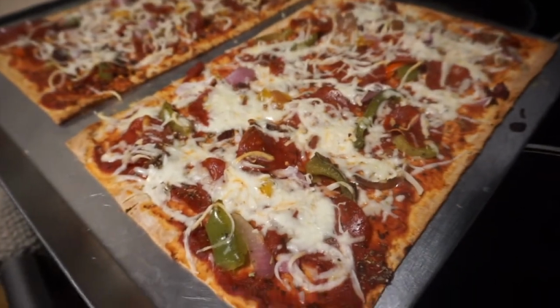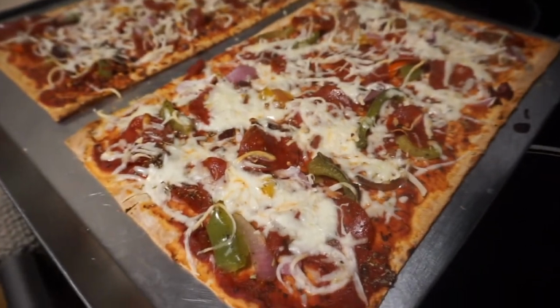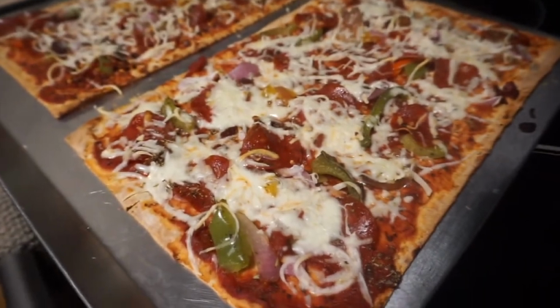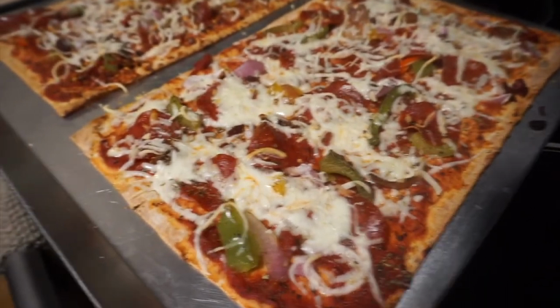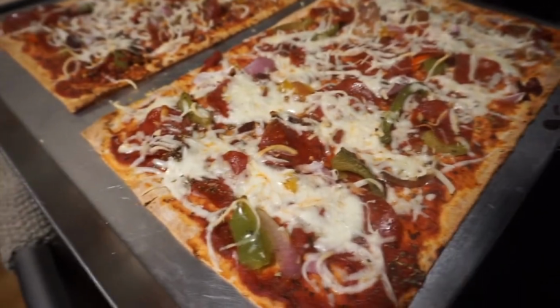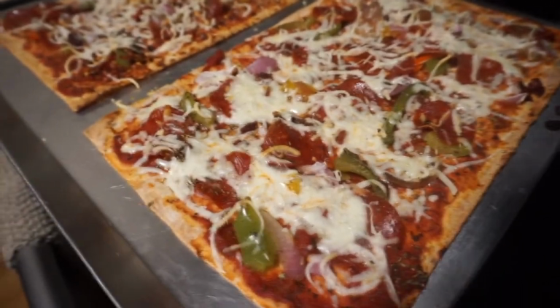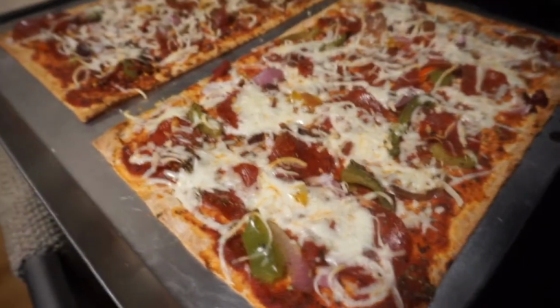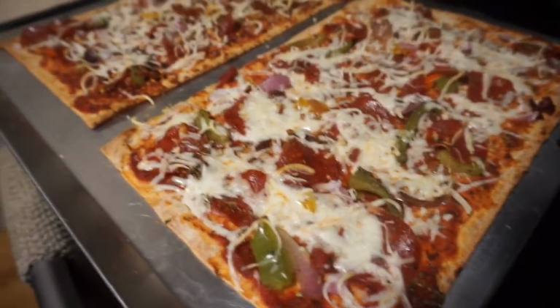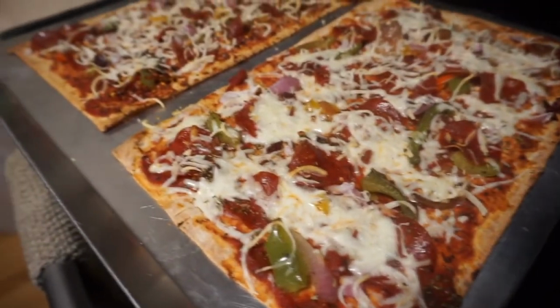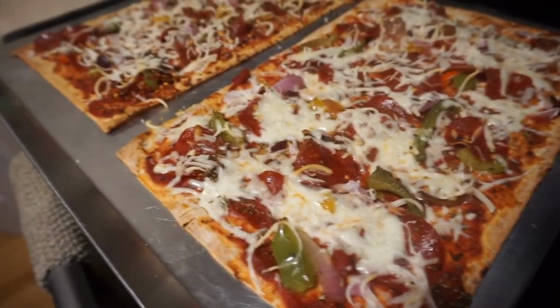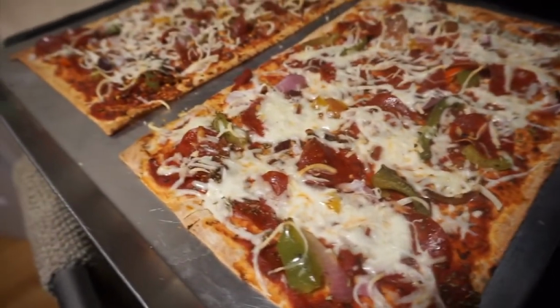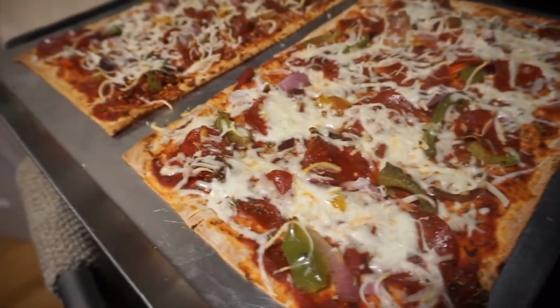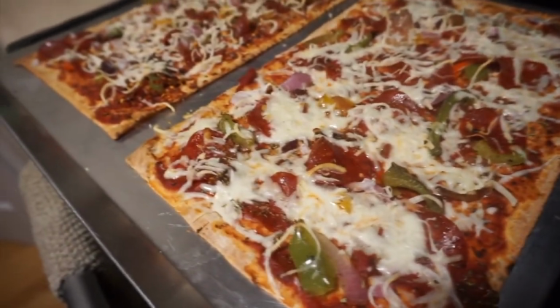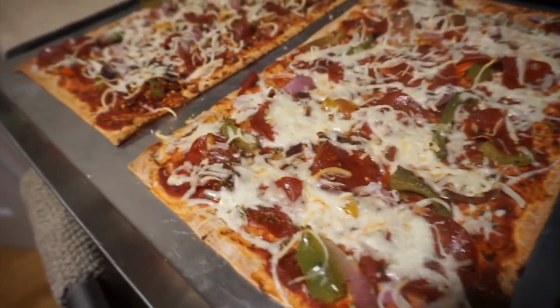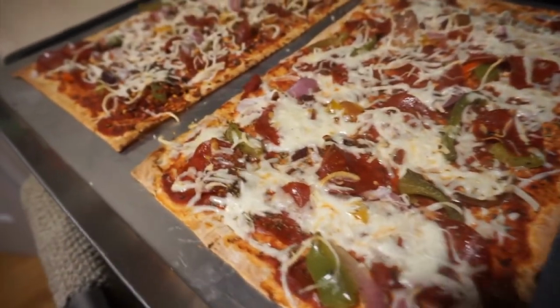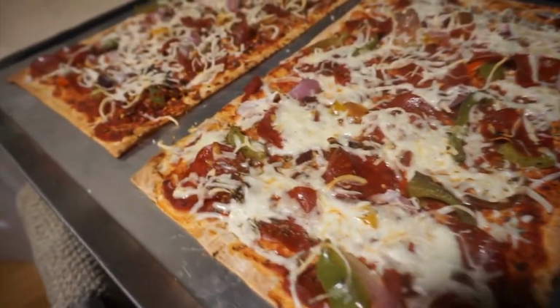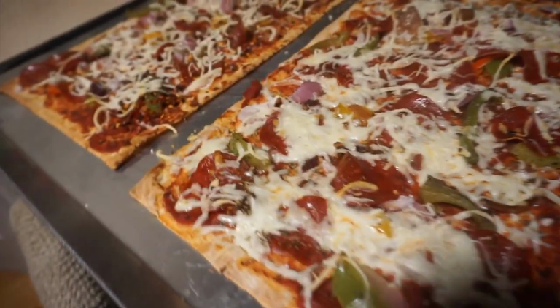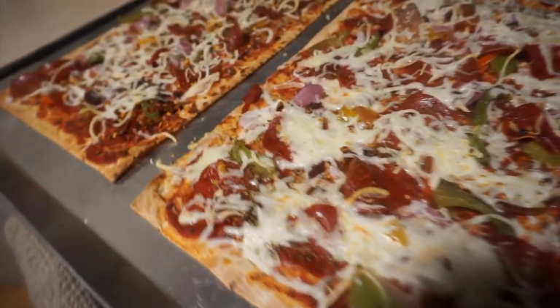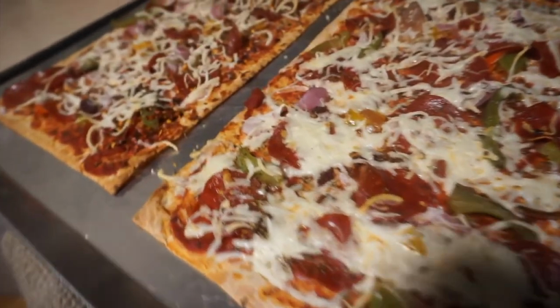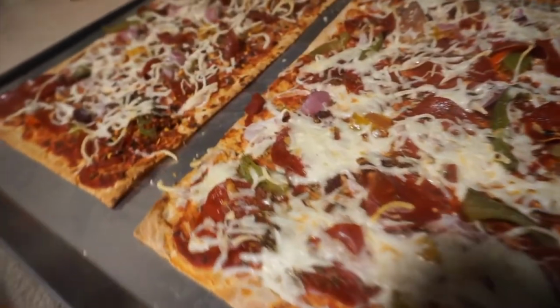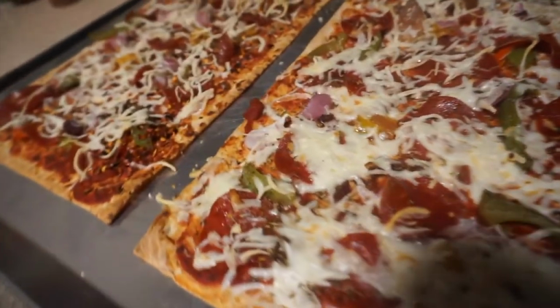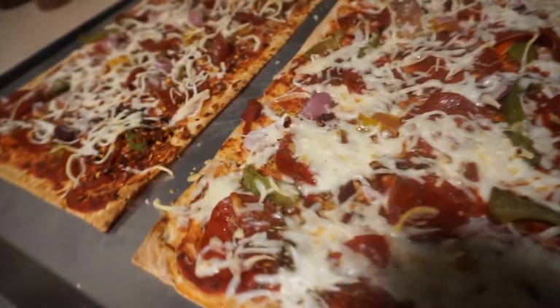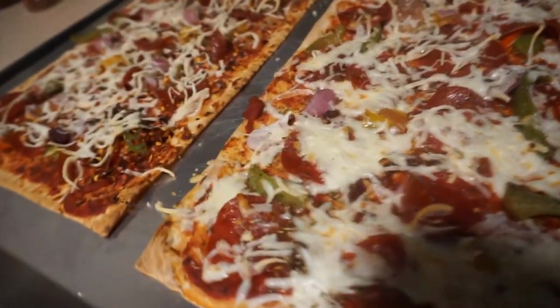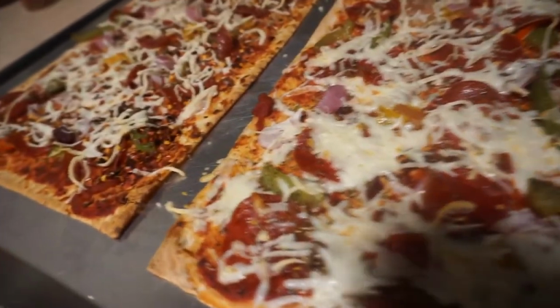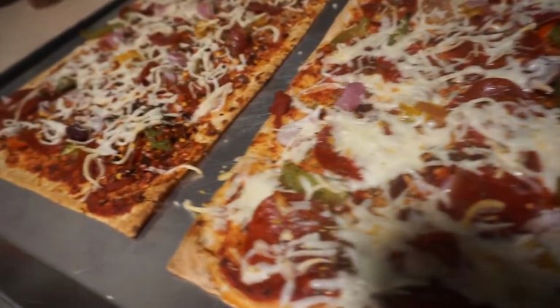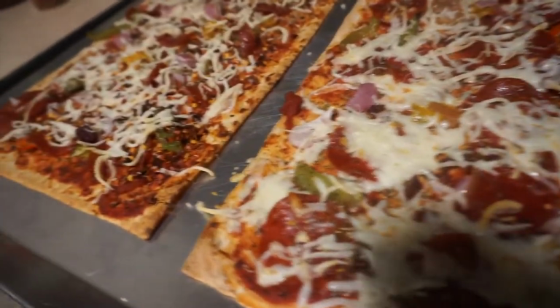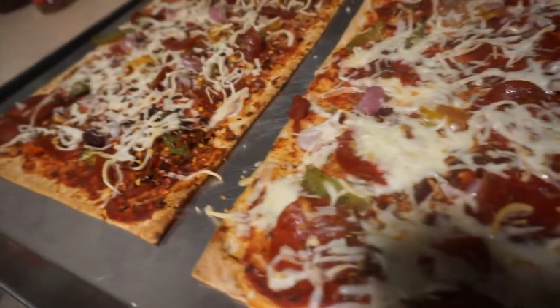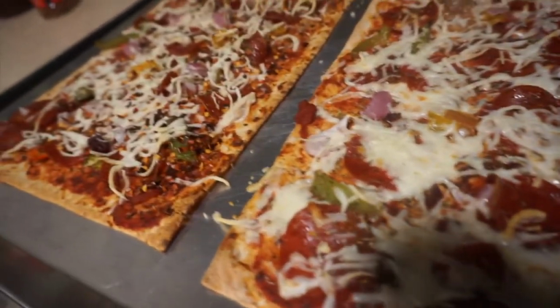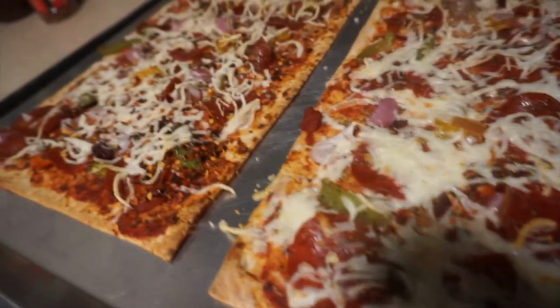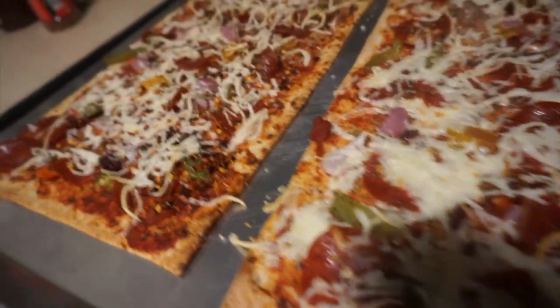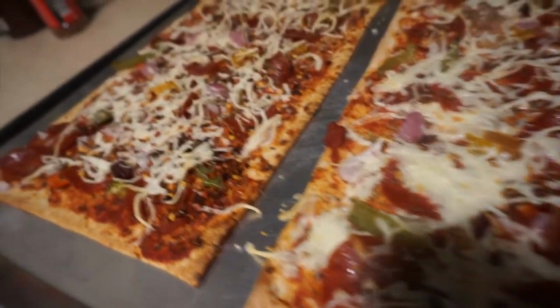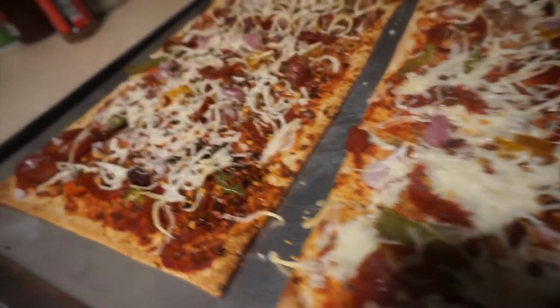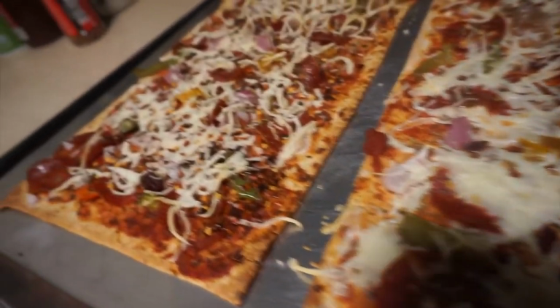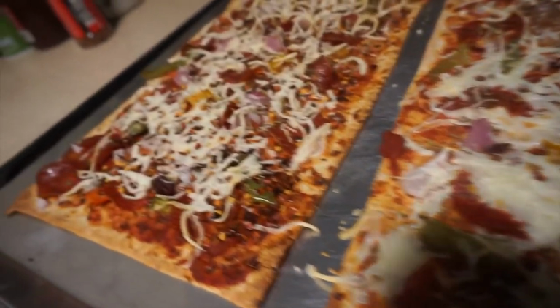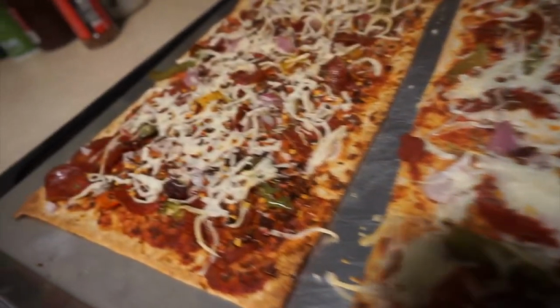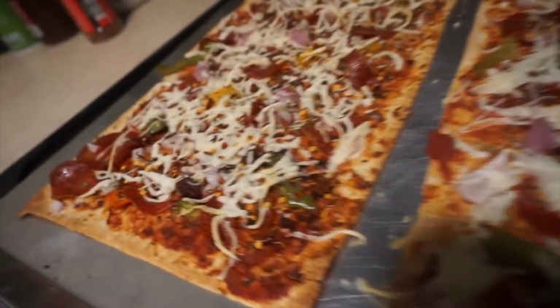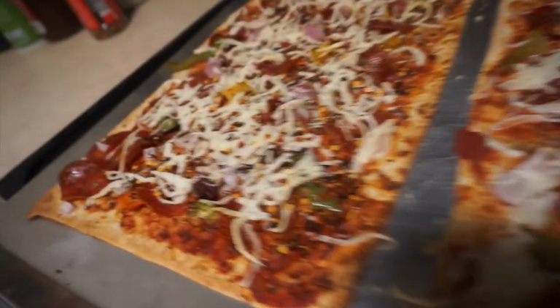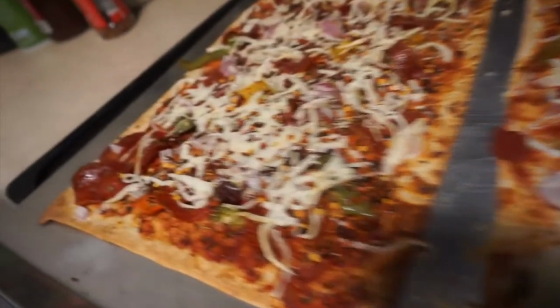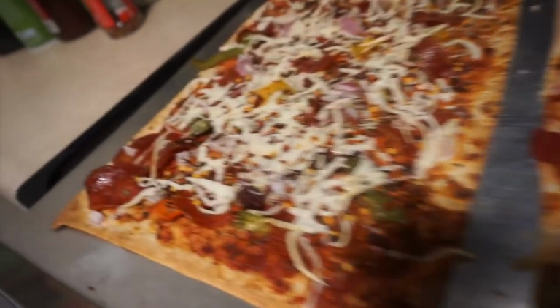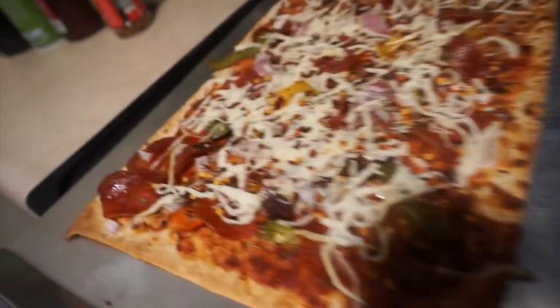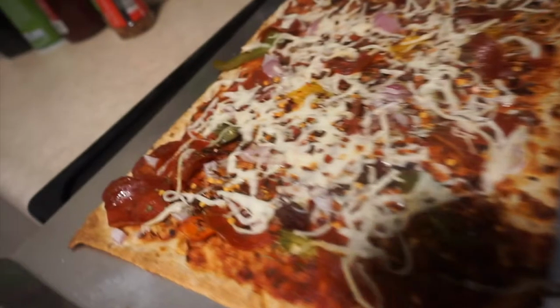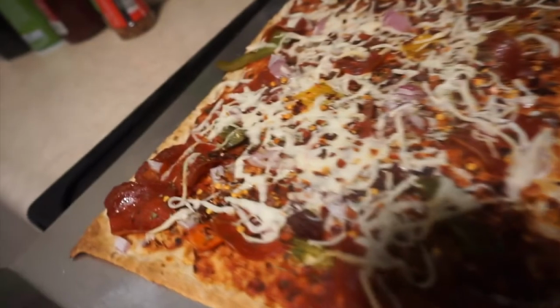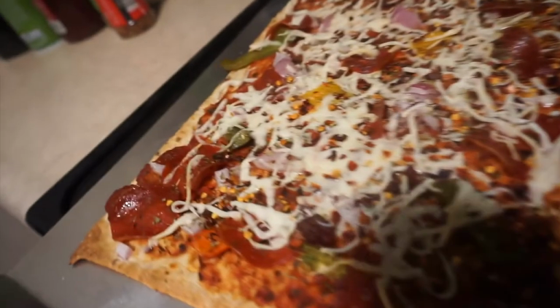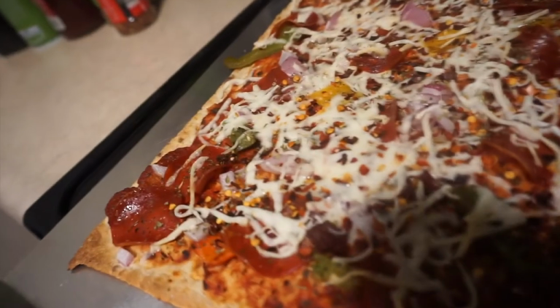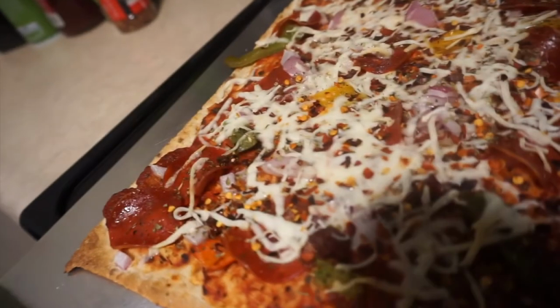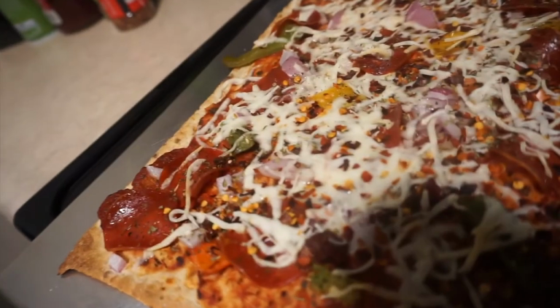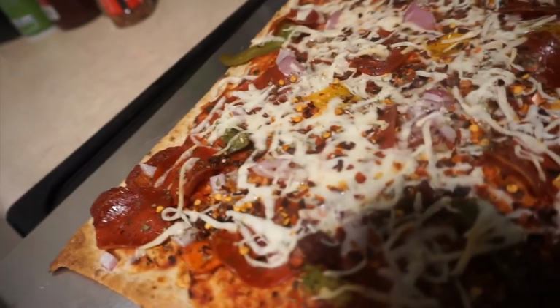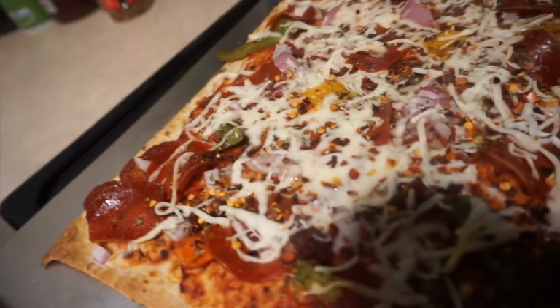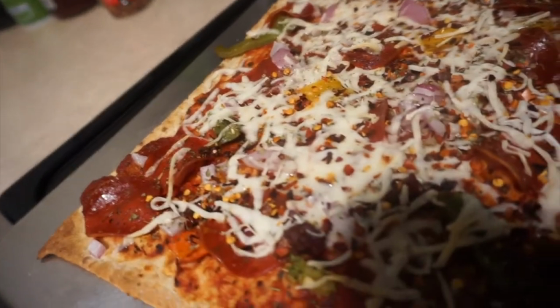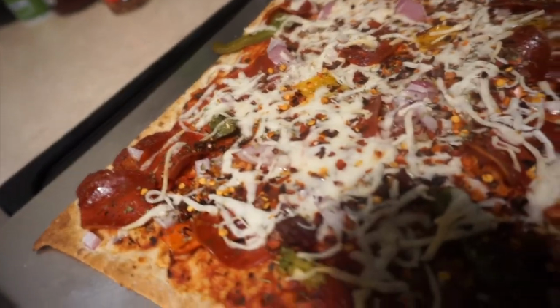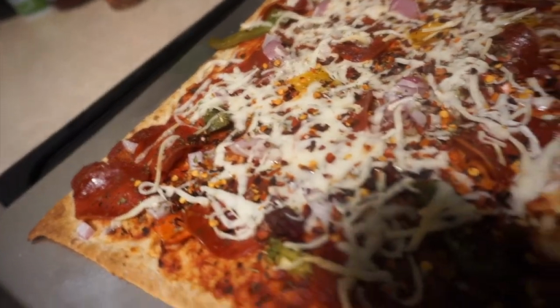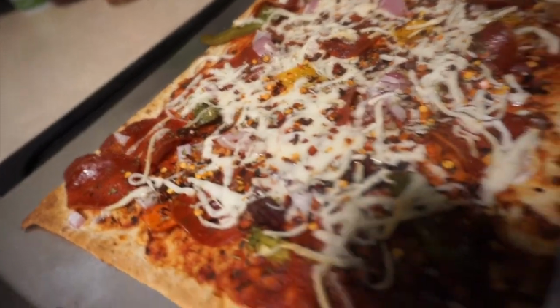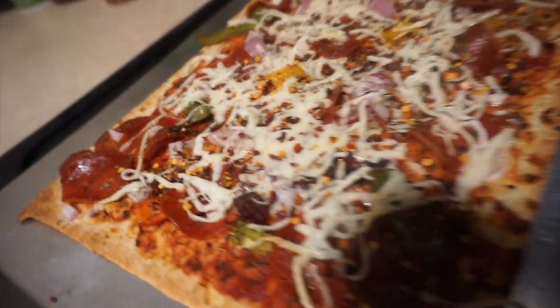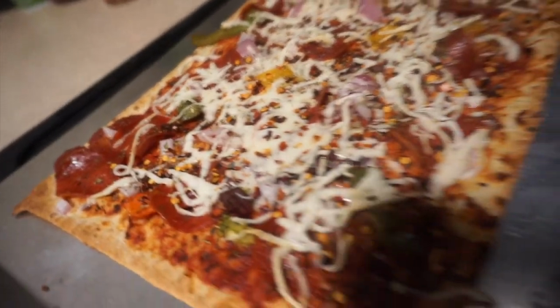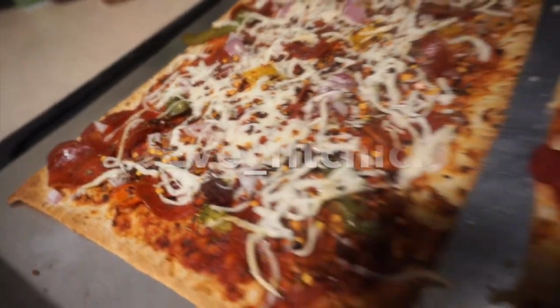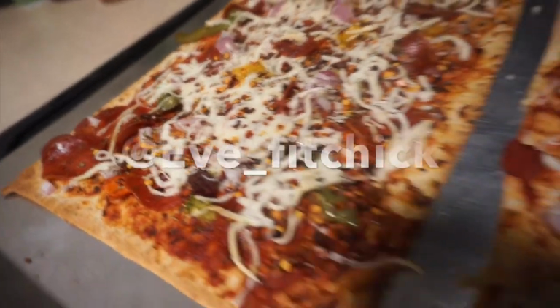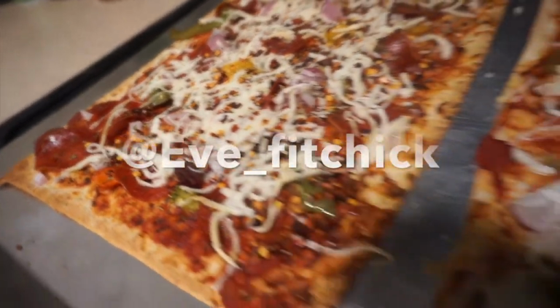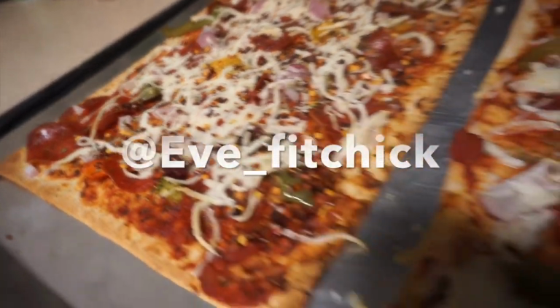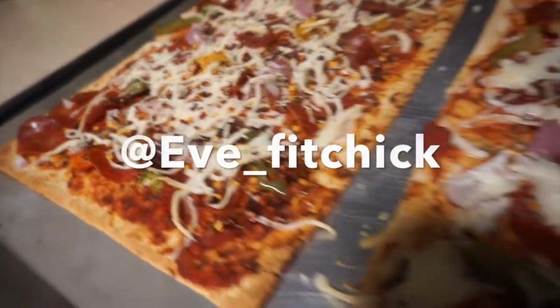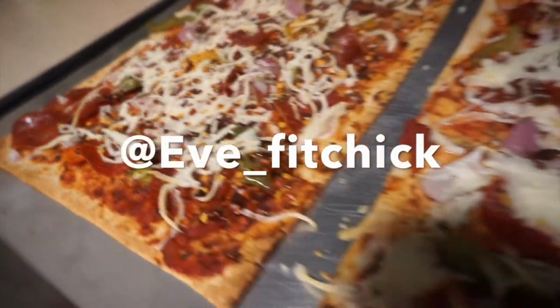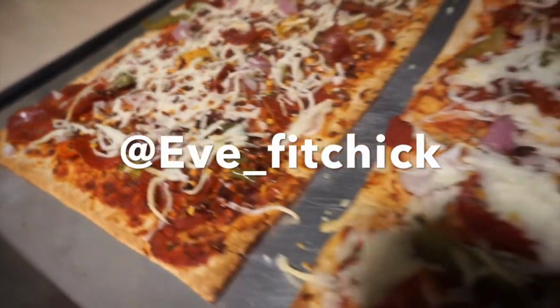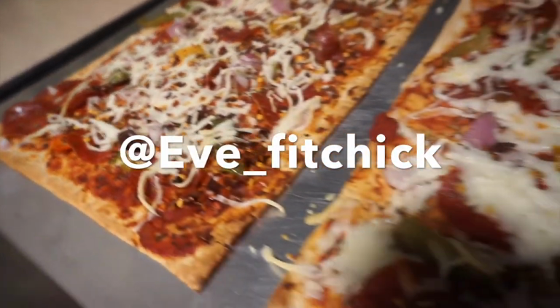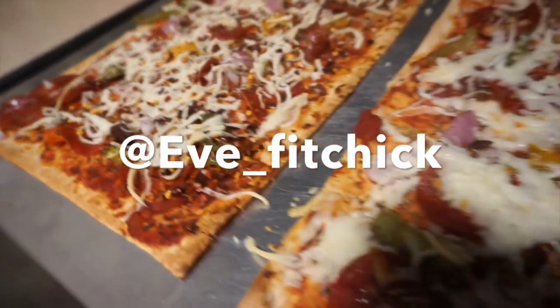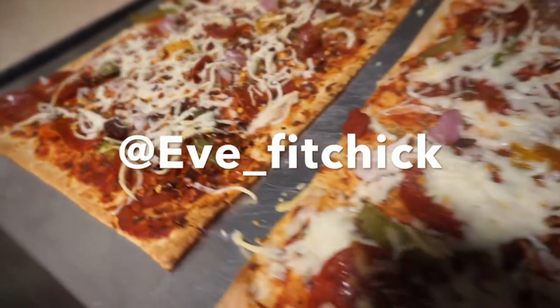That way I can stretch my macros out a little bit more. These took 8 minutes at 400 degrees. Hope you guys give this a try.